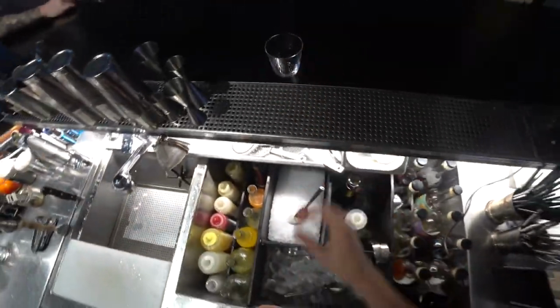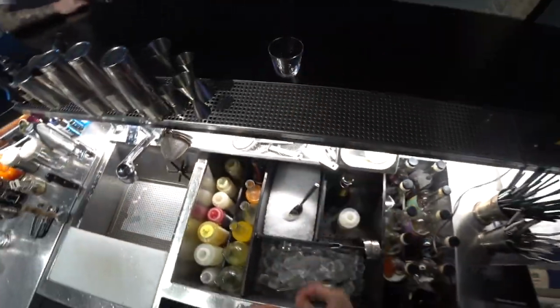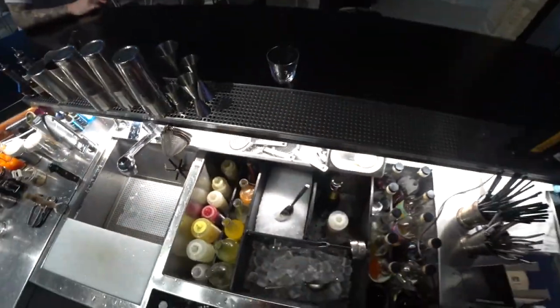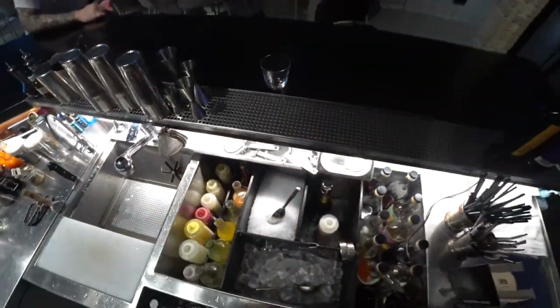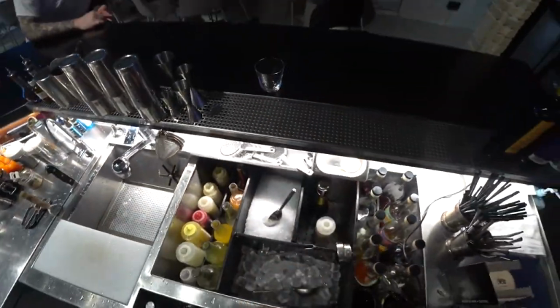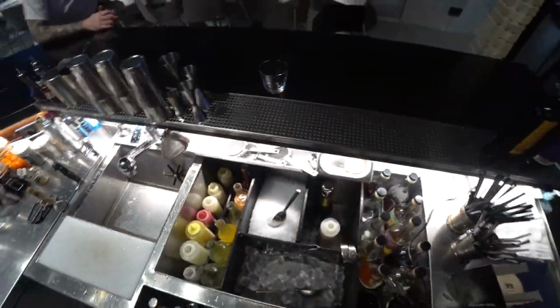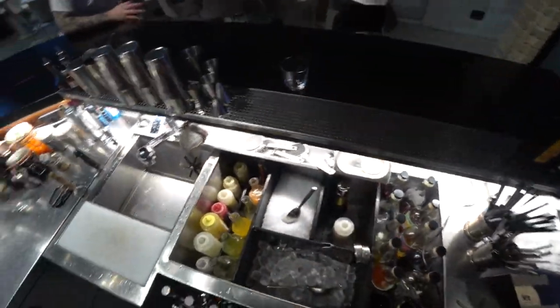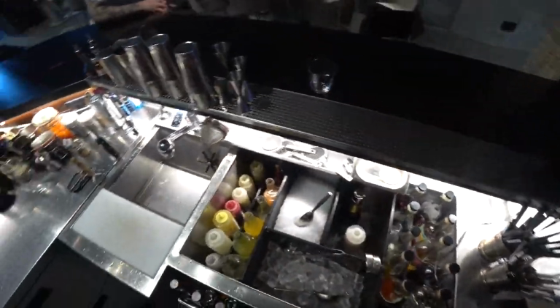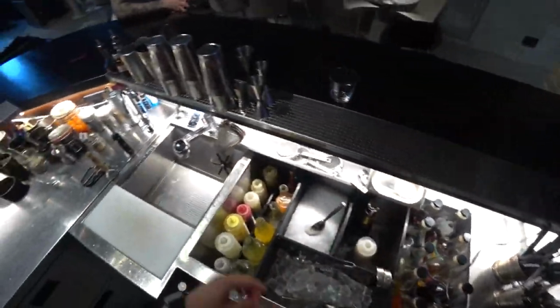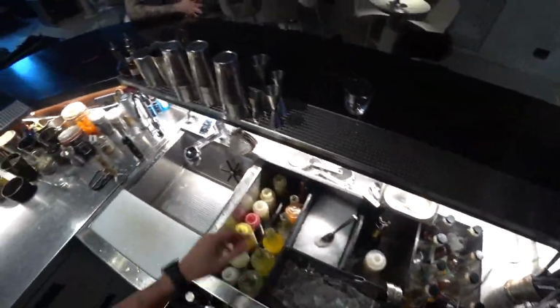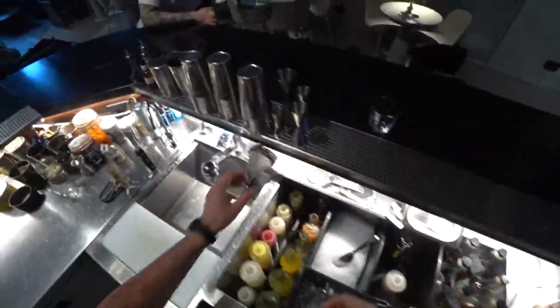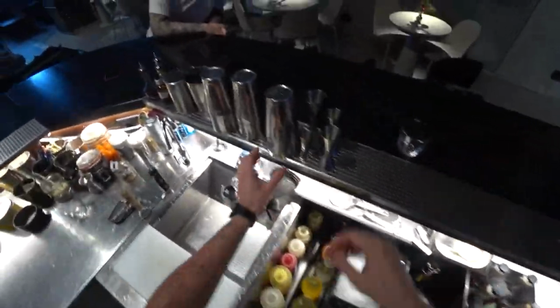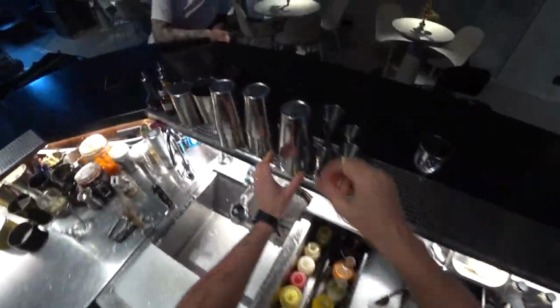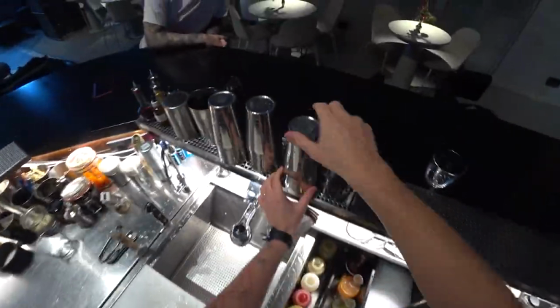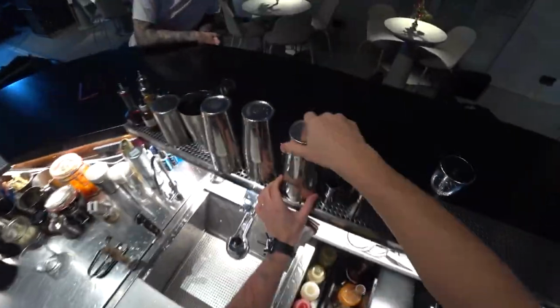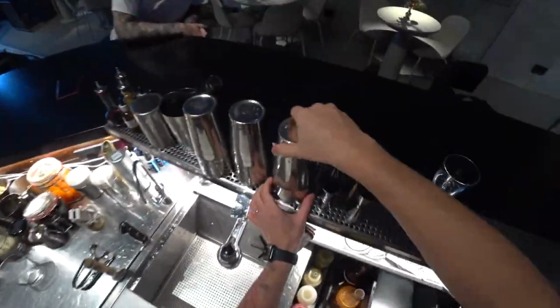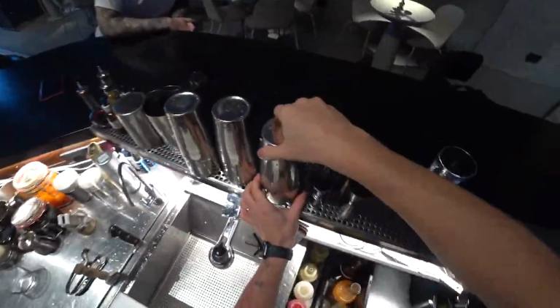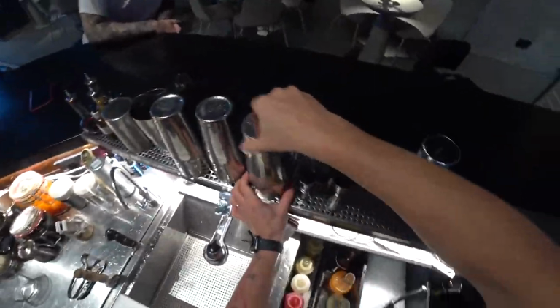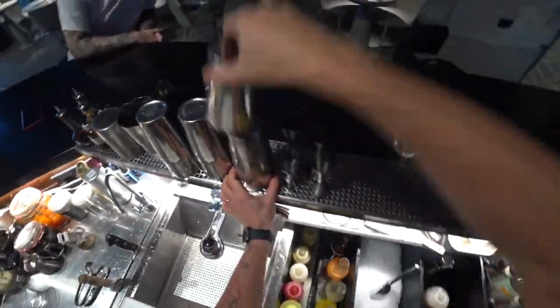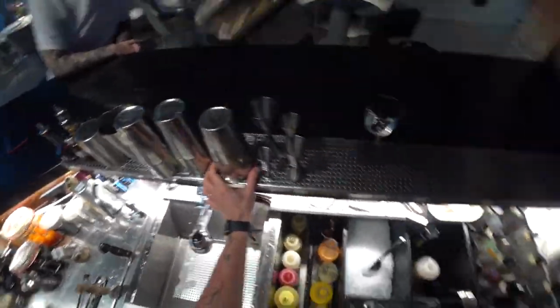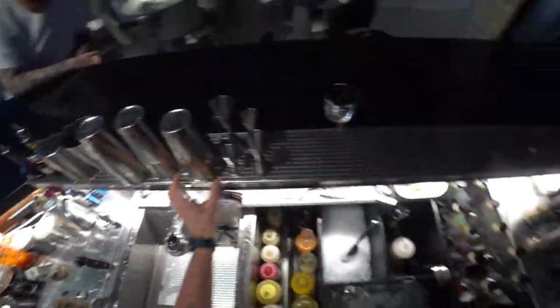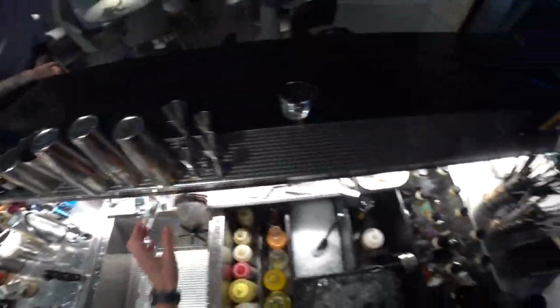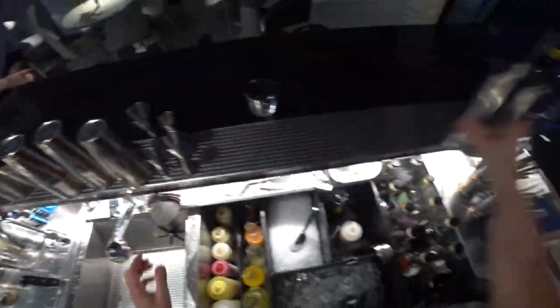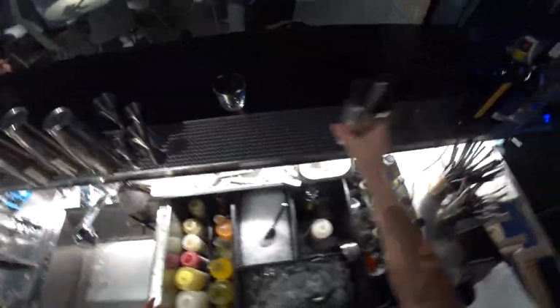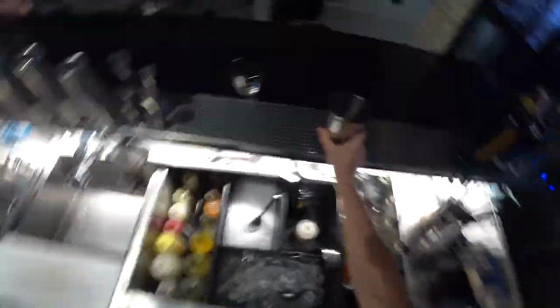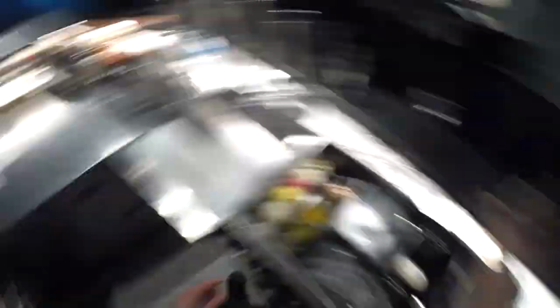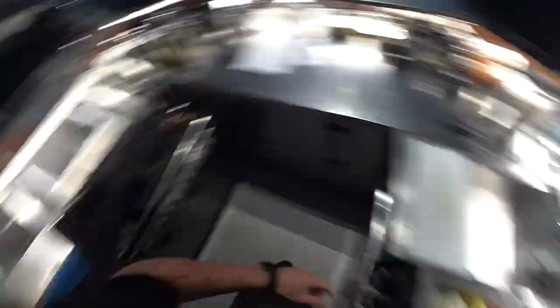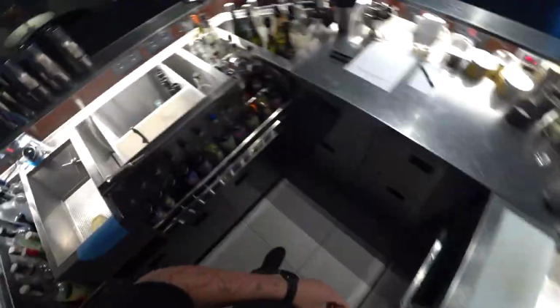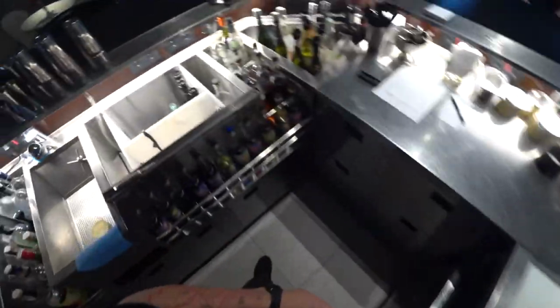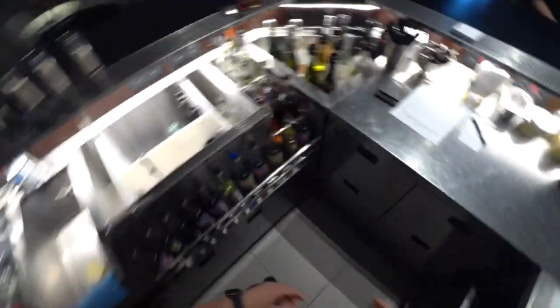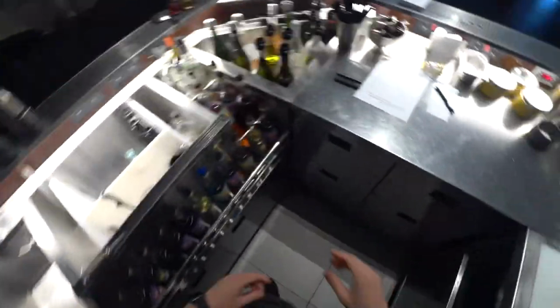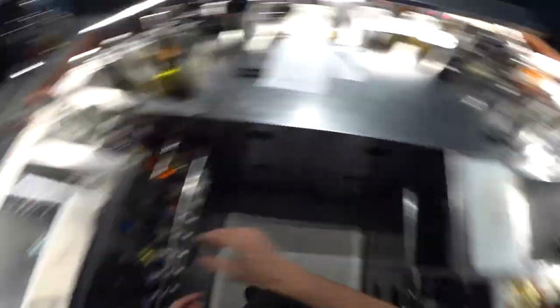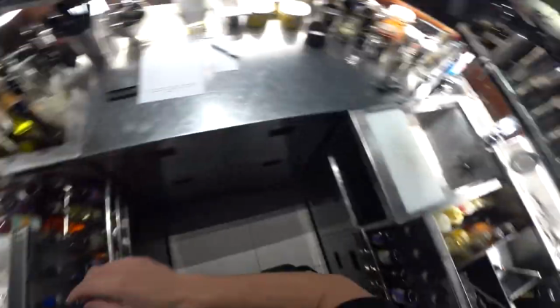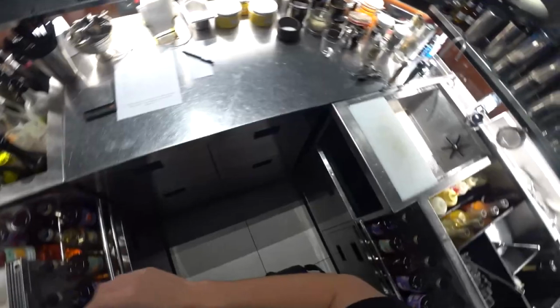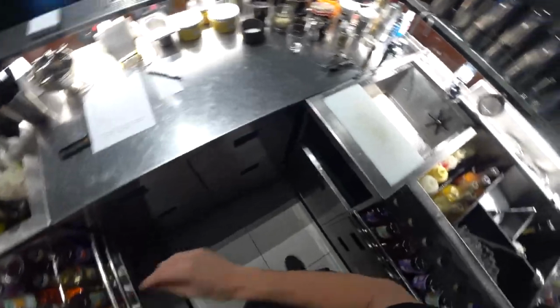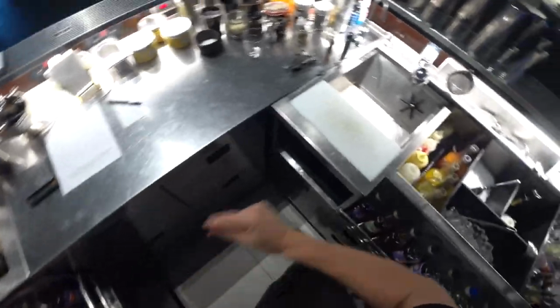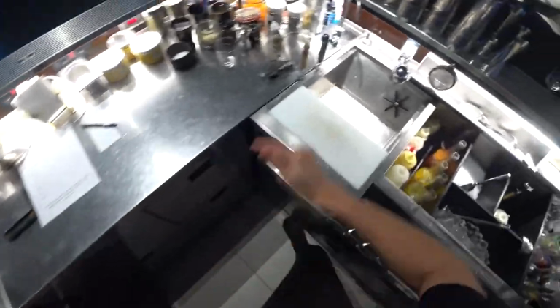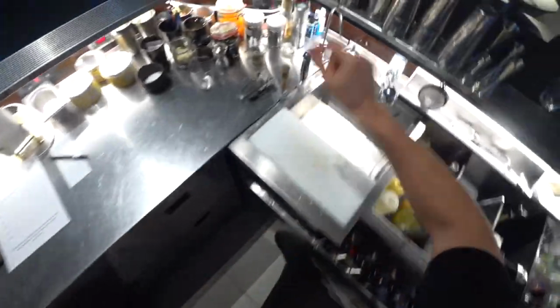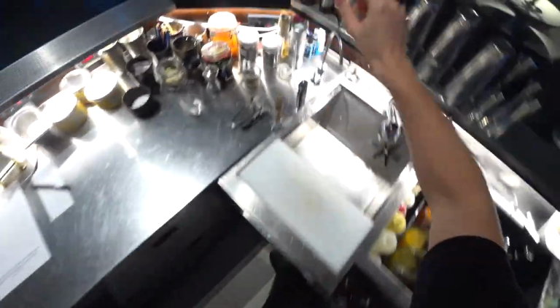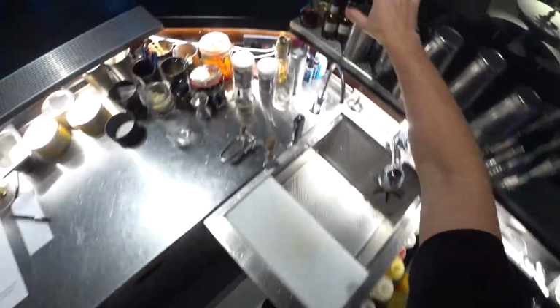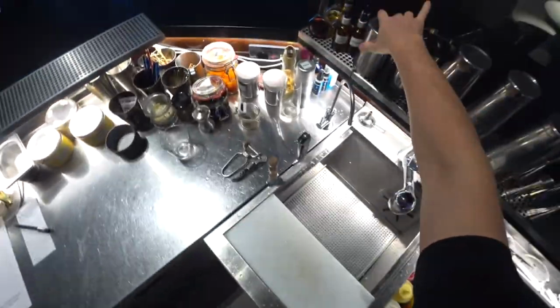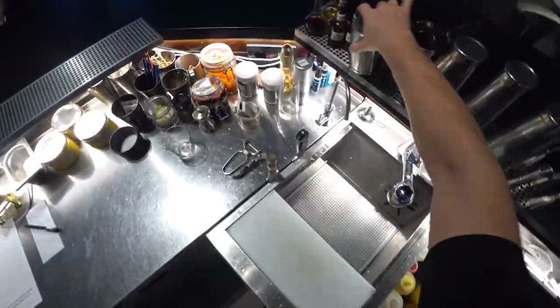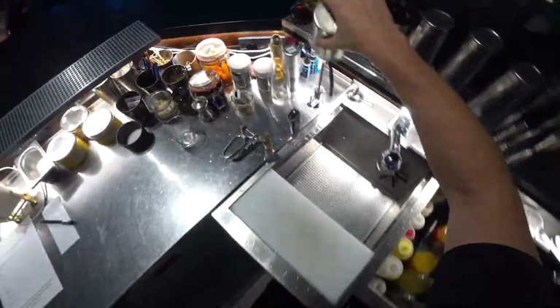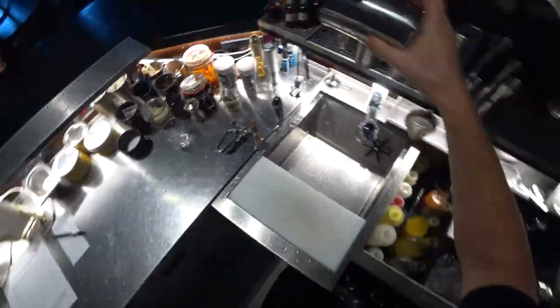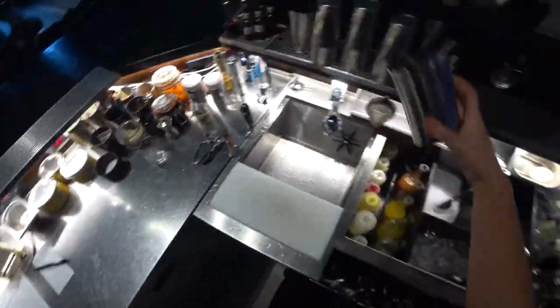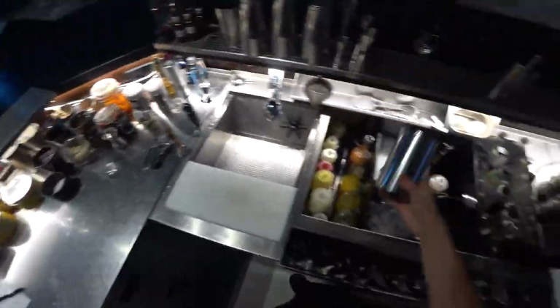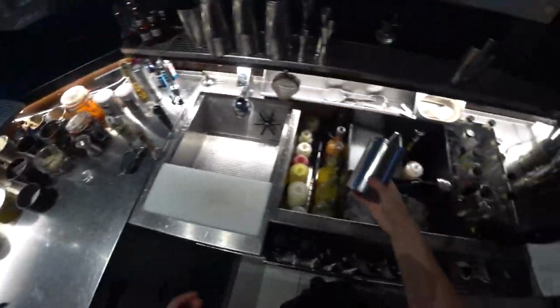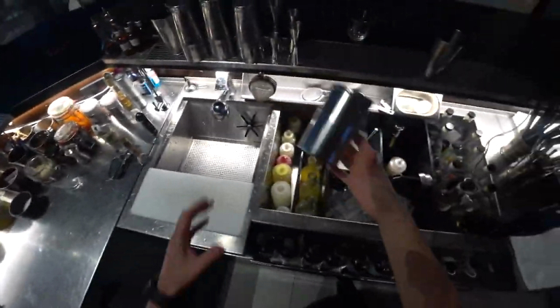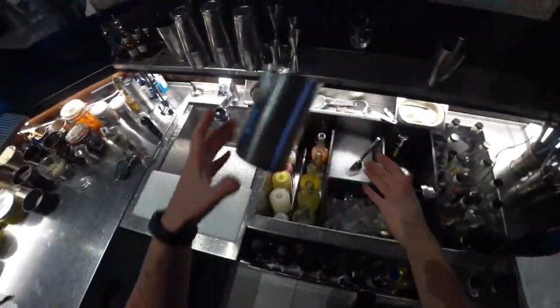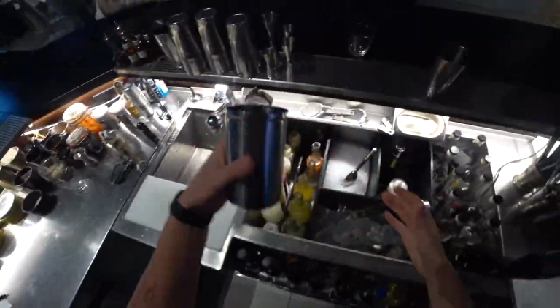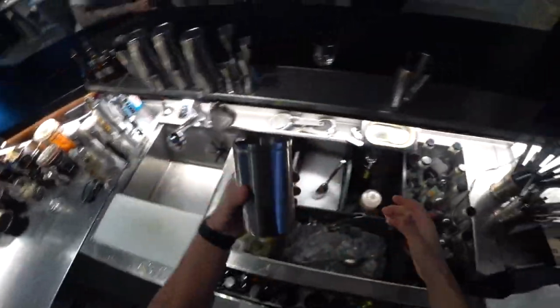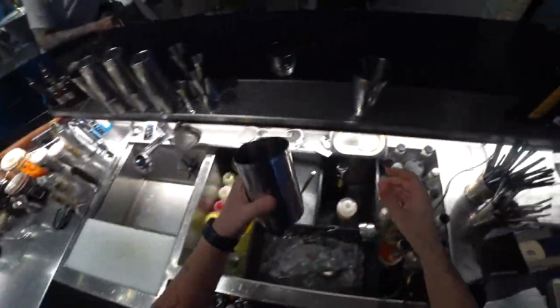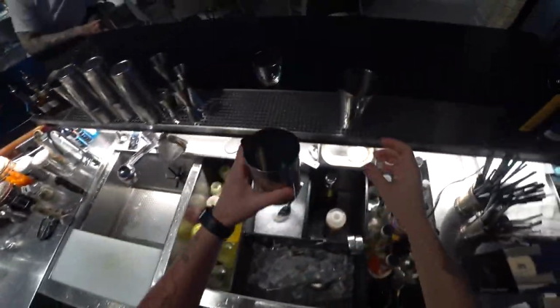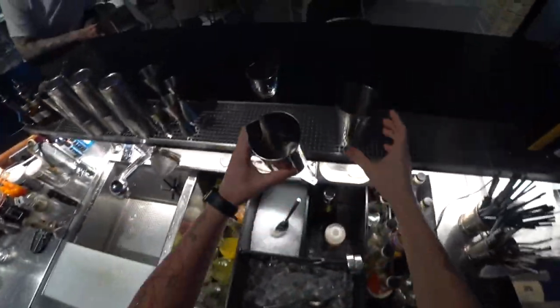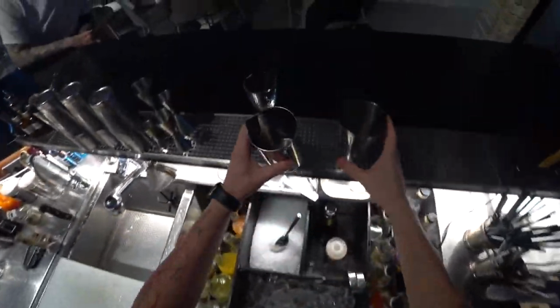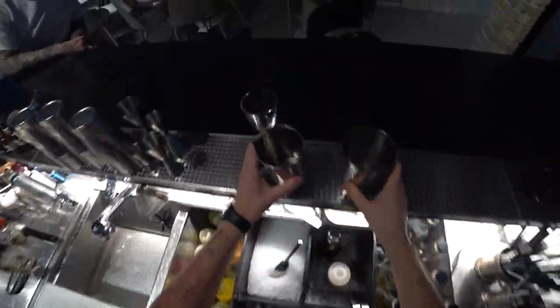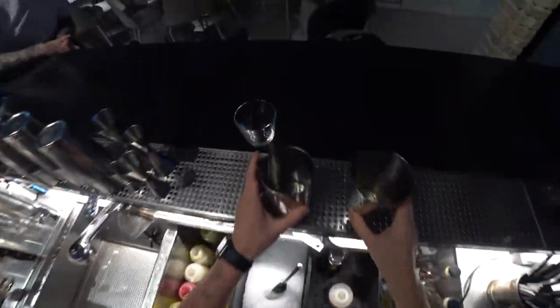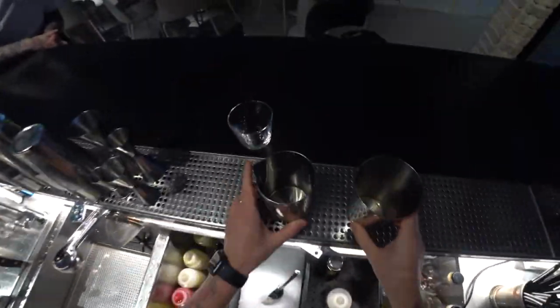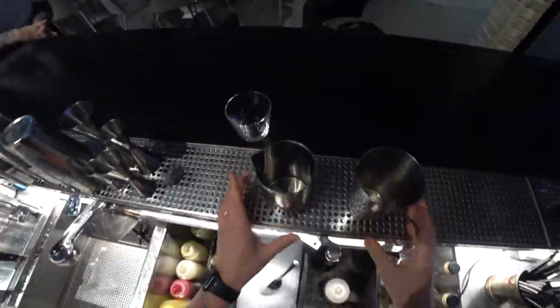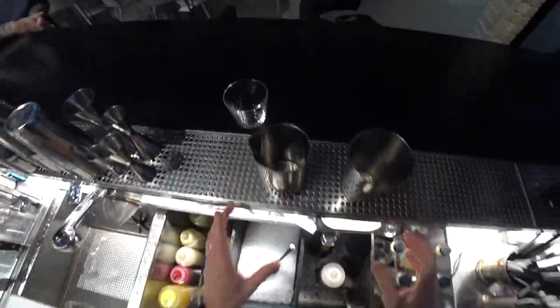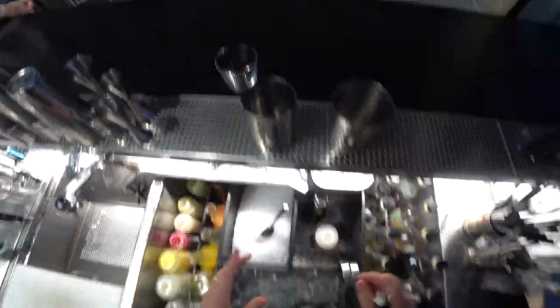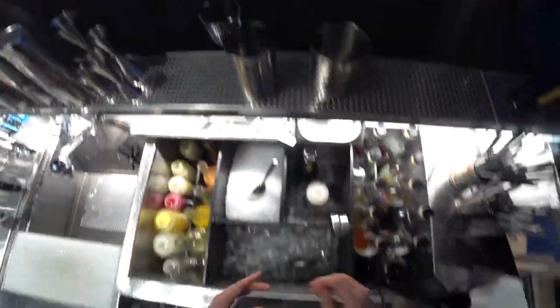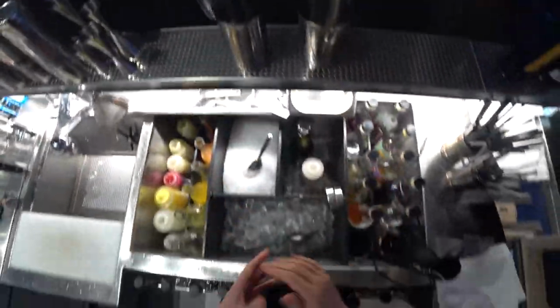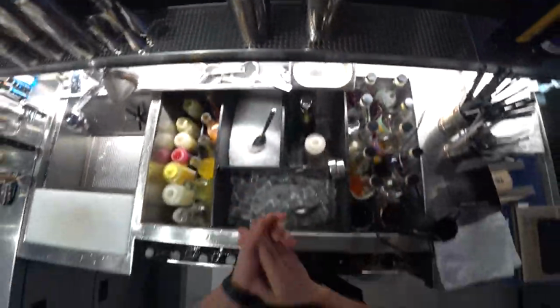Alright, this glass we need, and a few more things like a mixing glass.